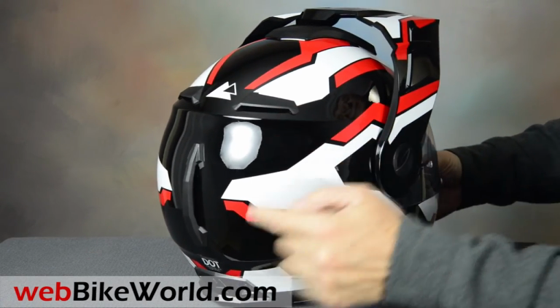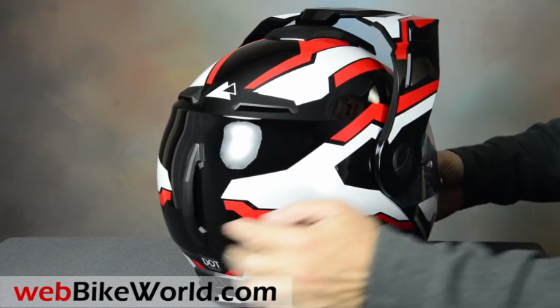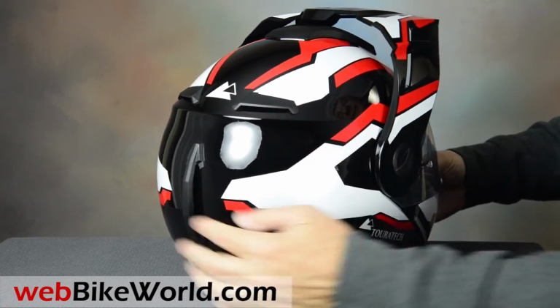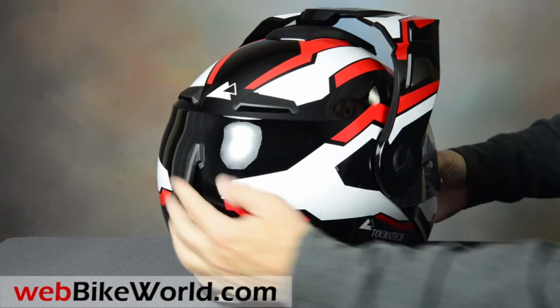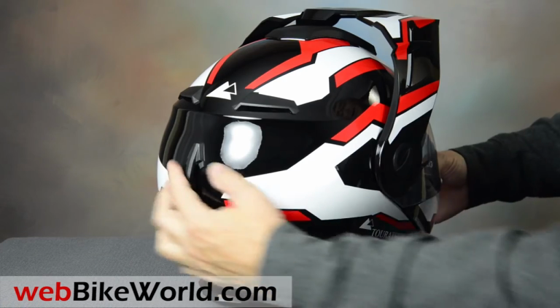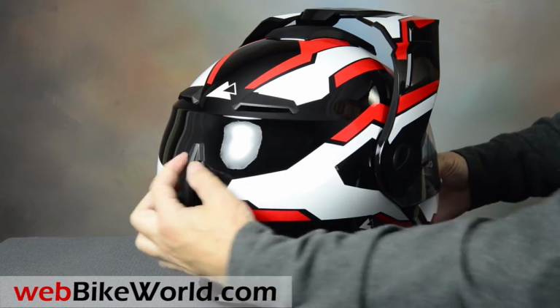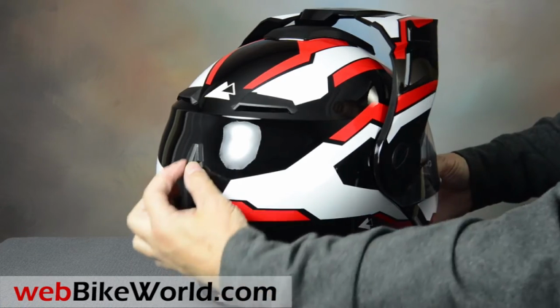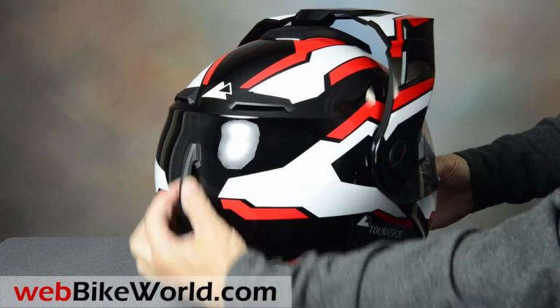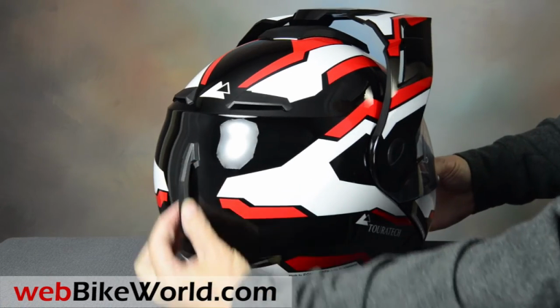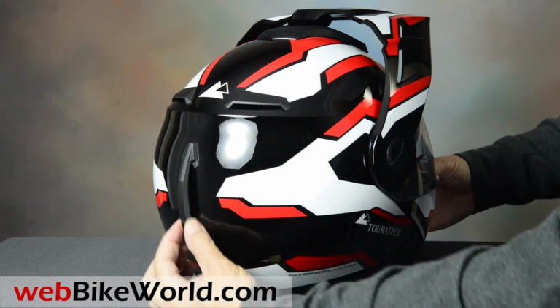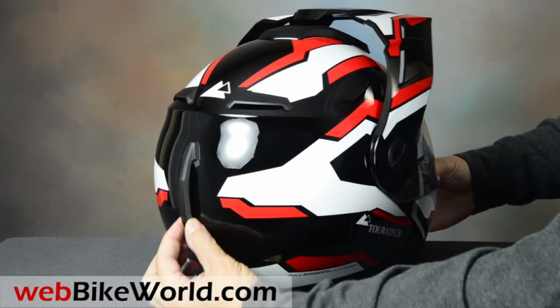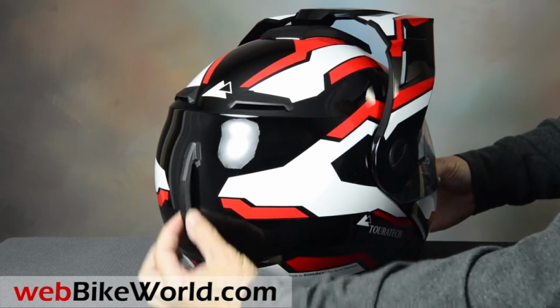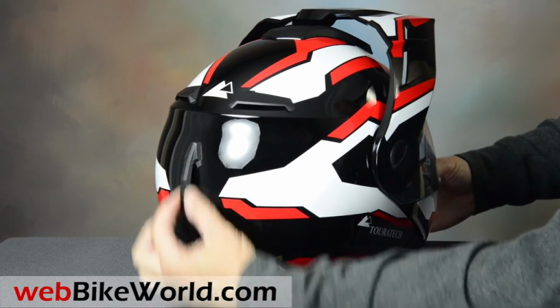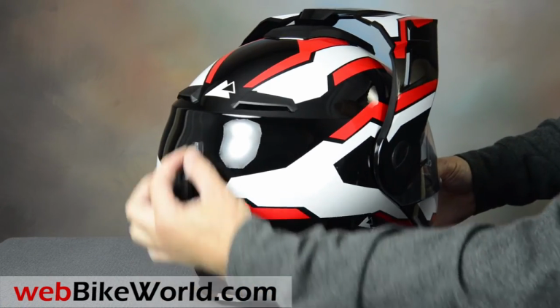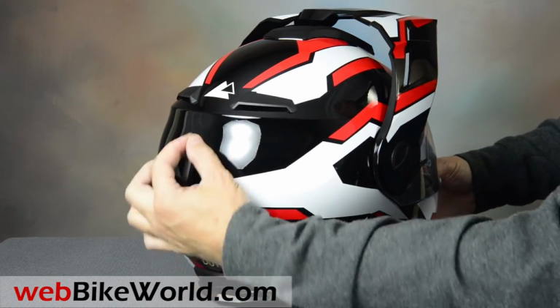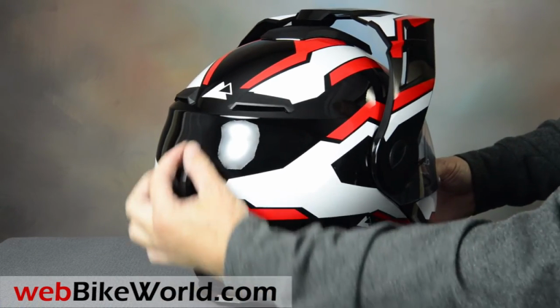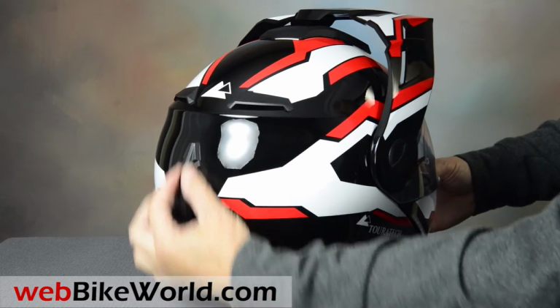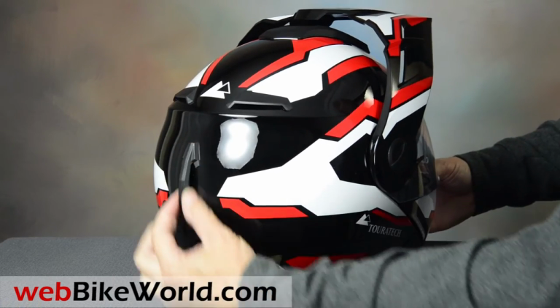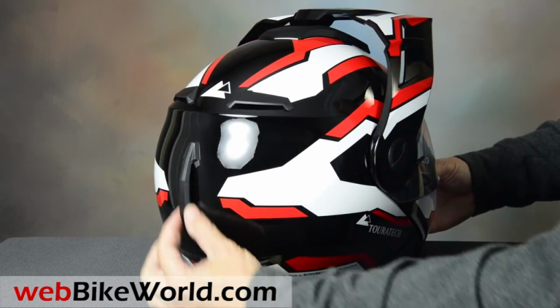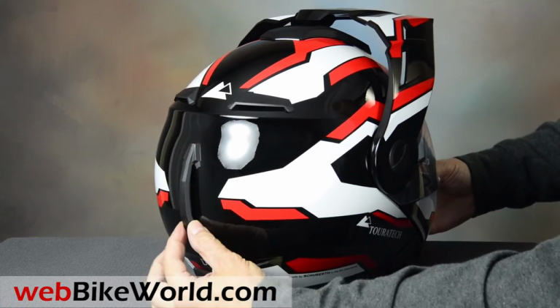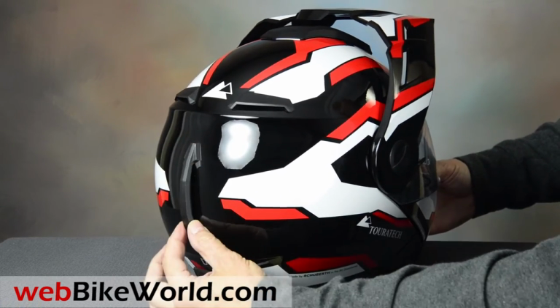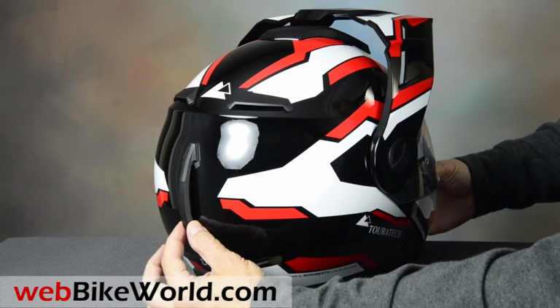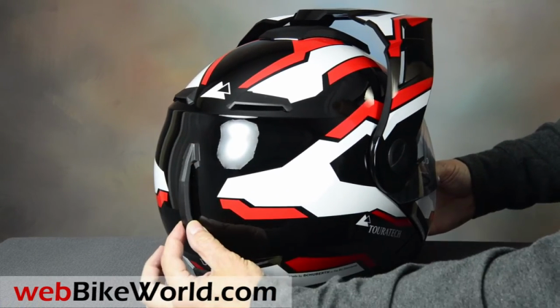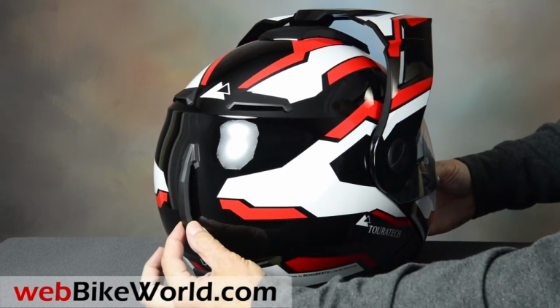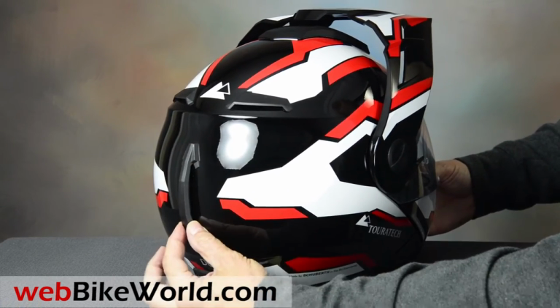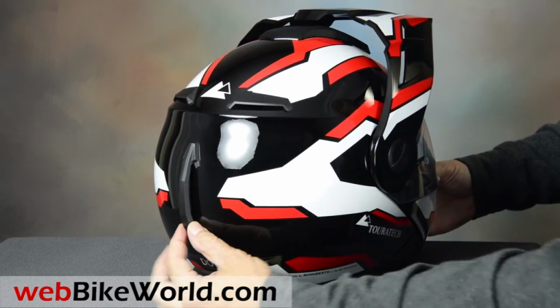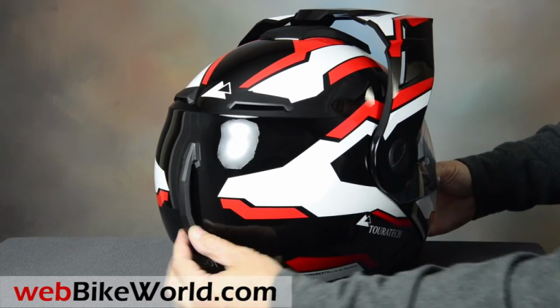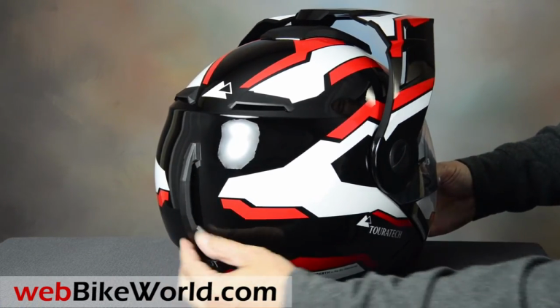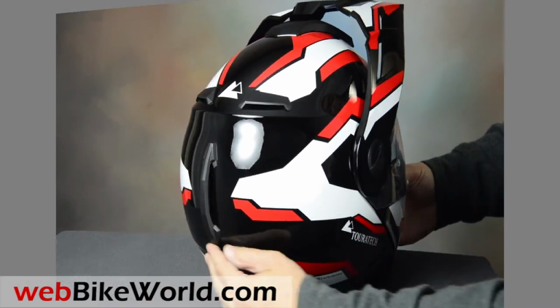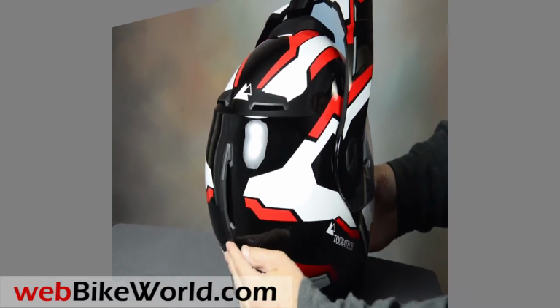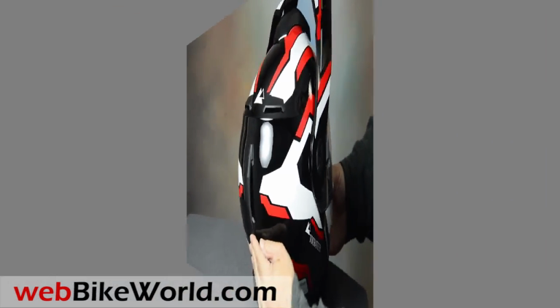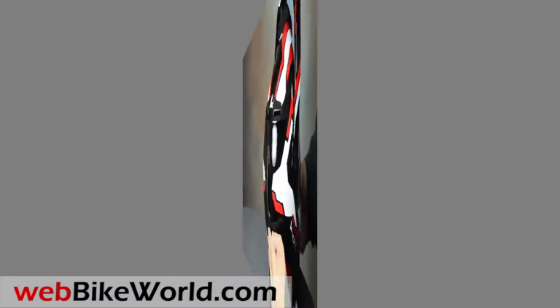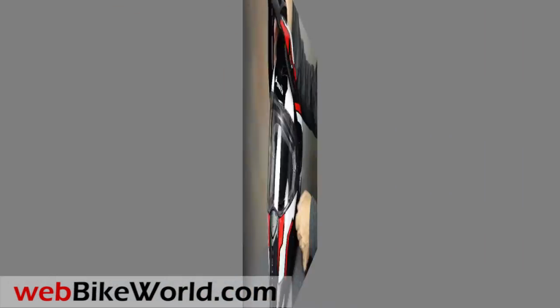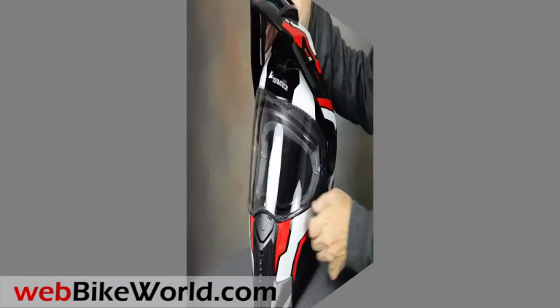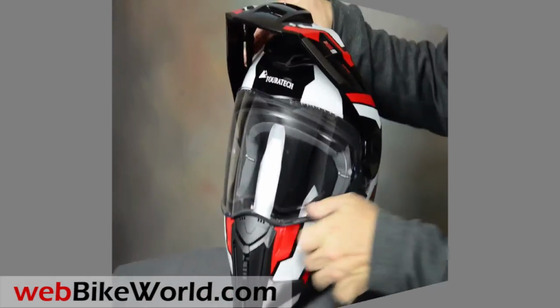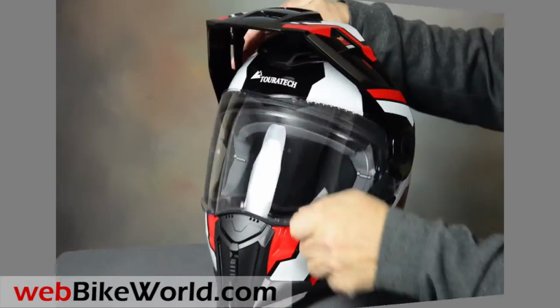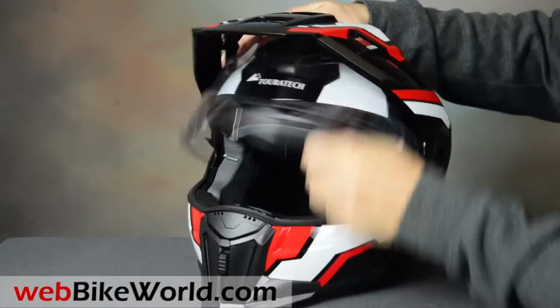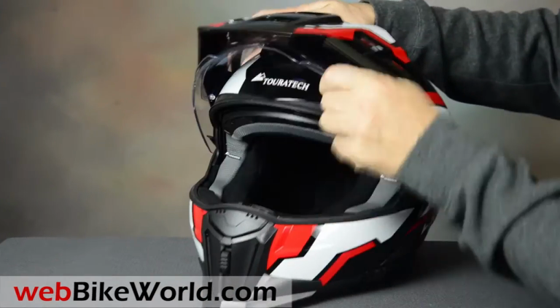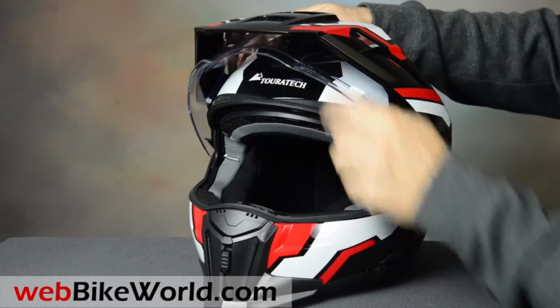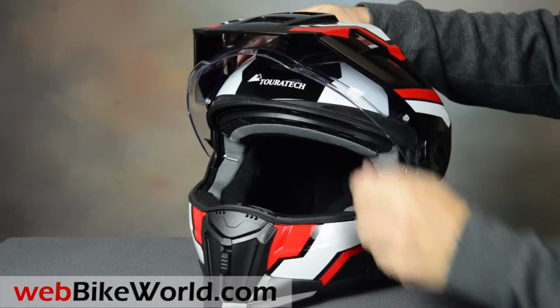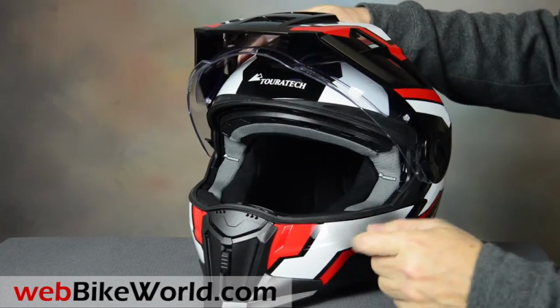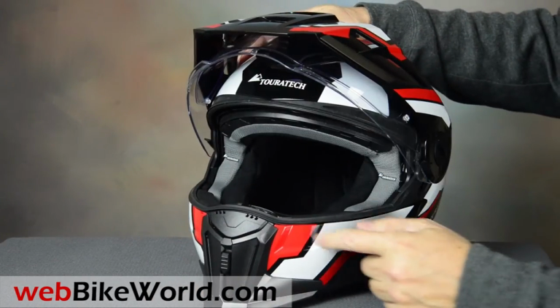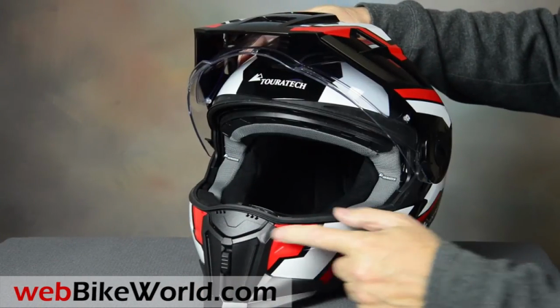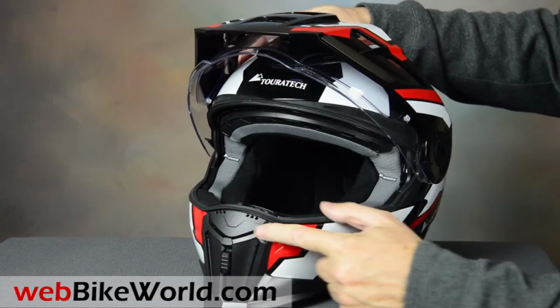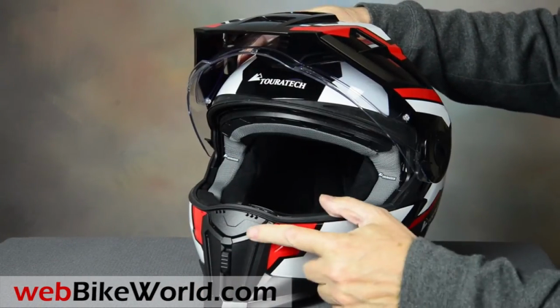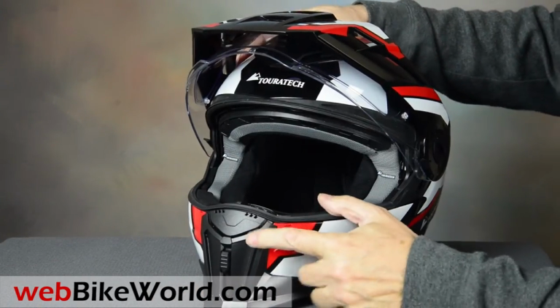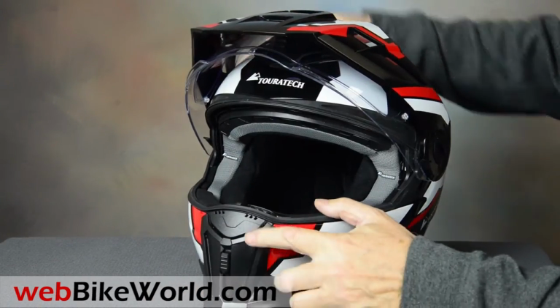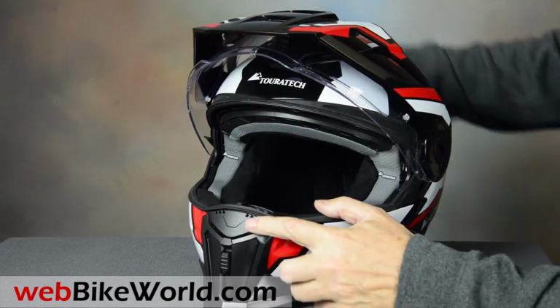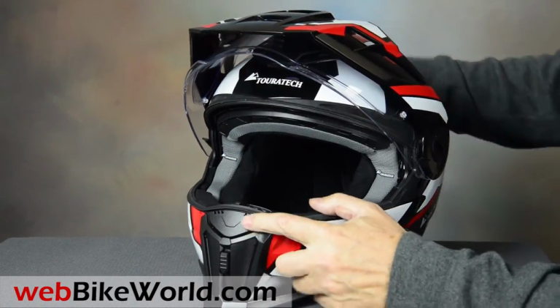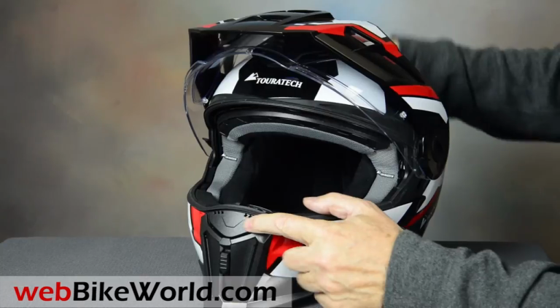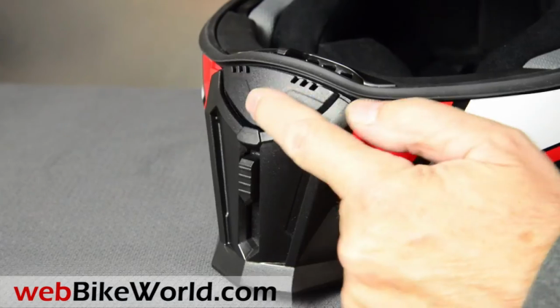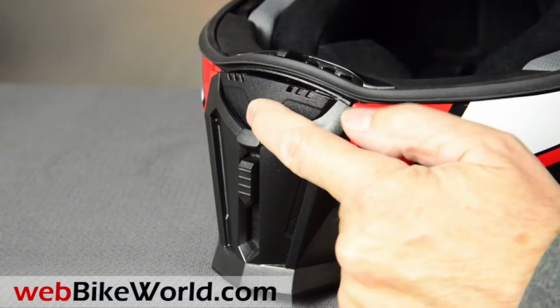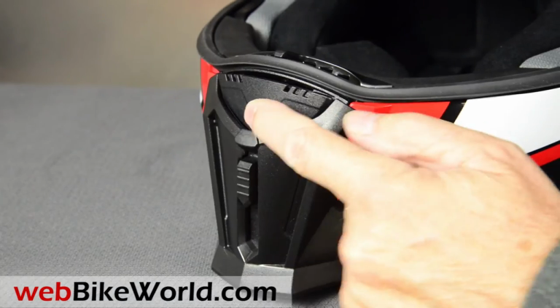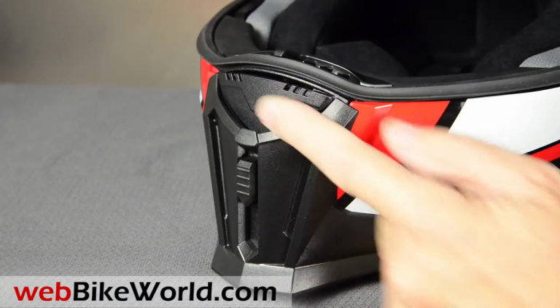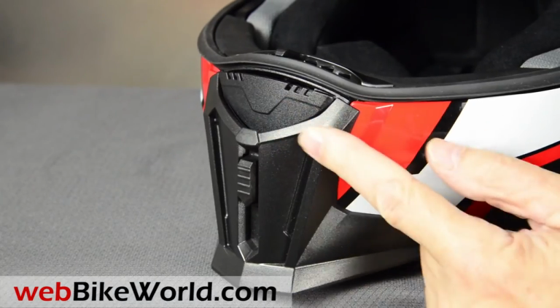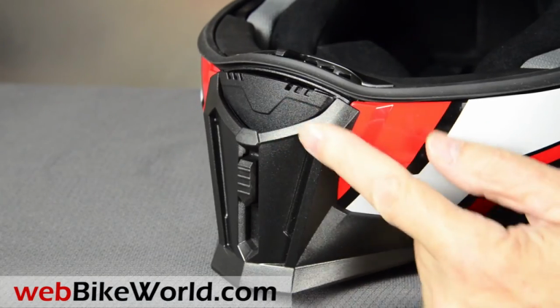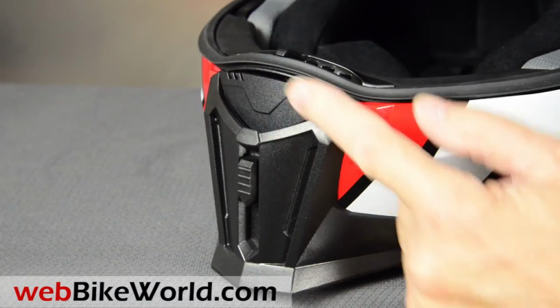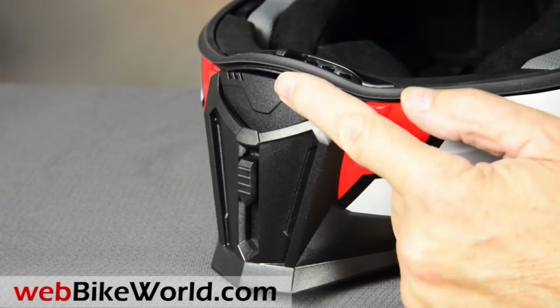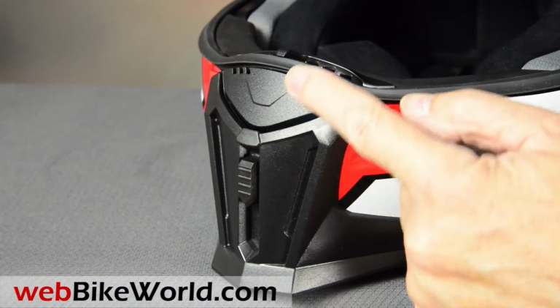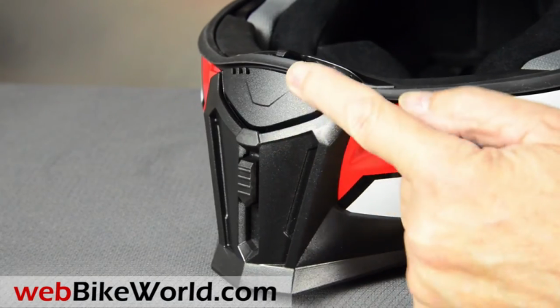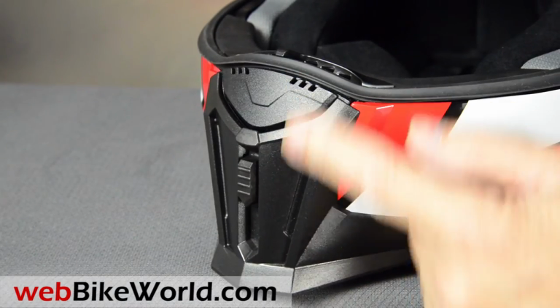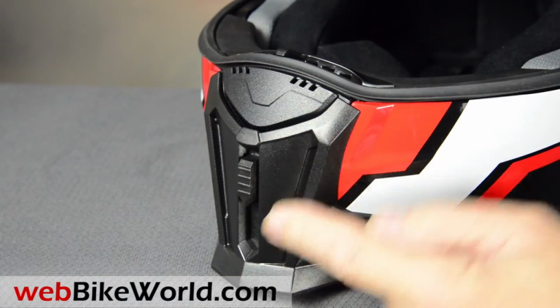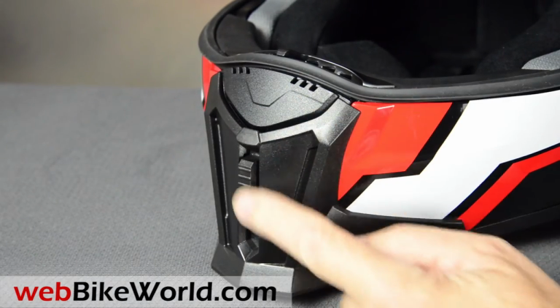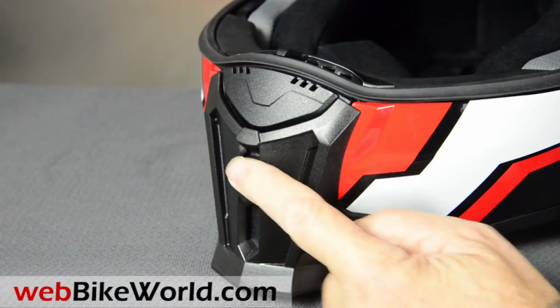Also, the Touratech version has a goggle strap holder in the back. In front is the huge dual chin vent that works really well.